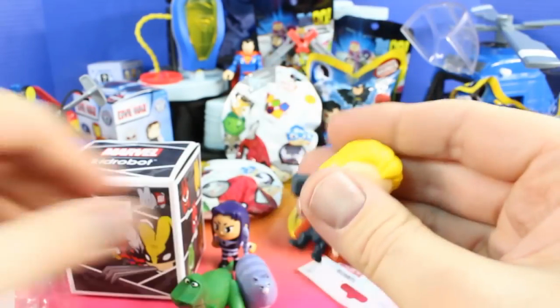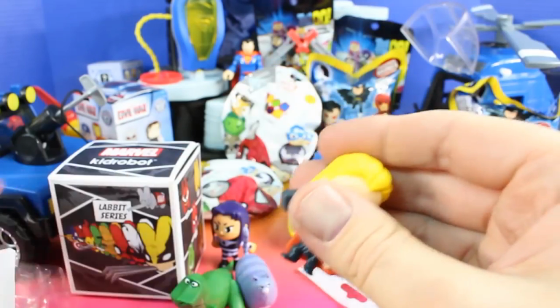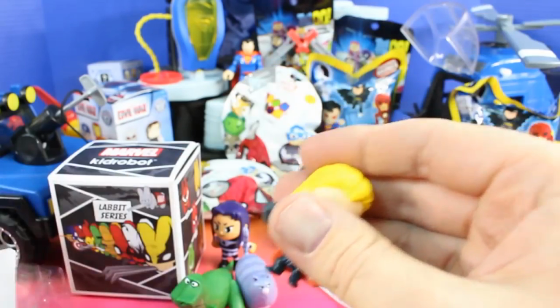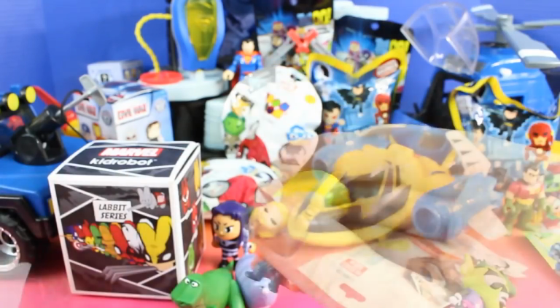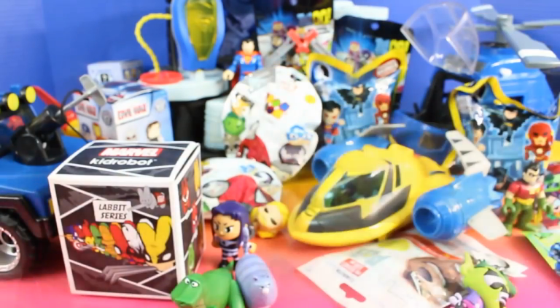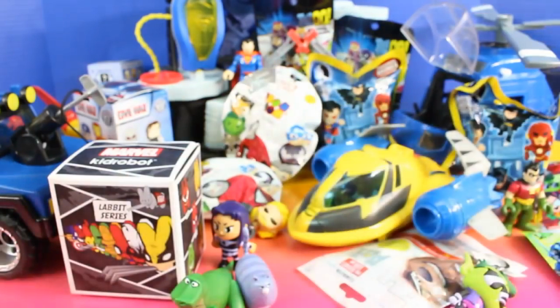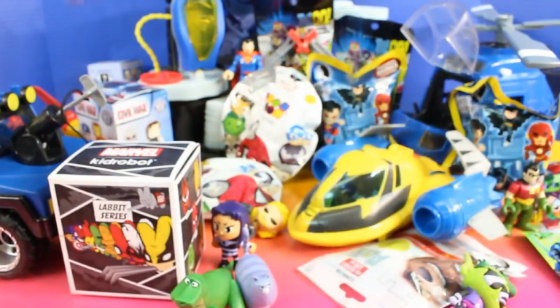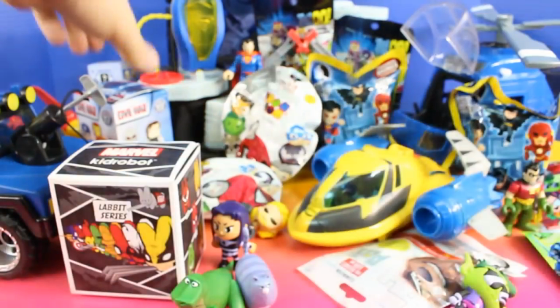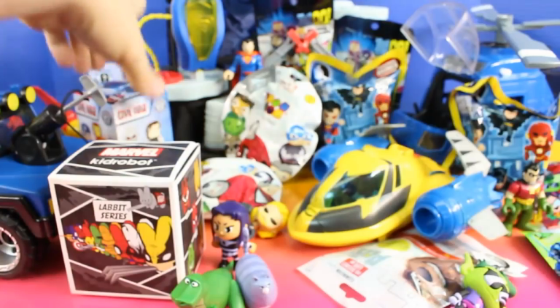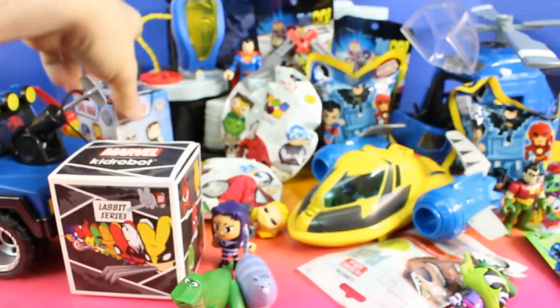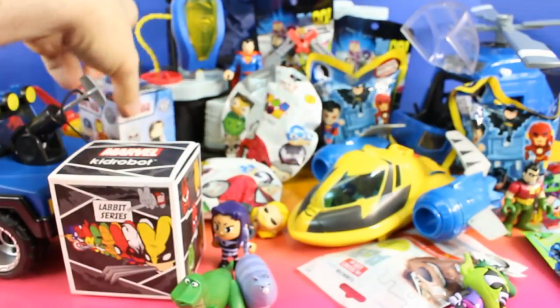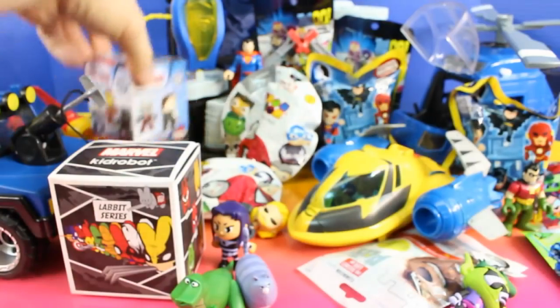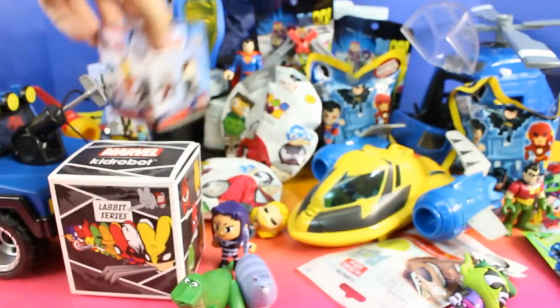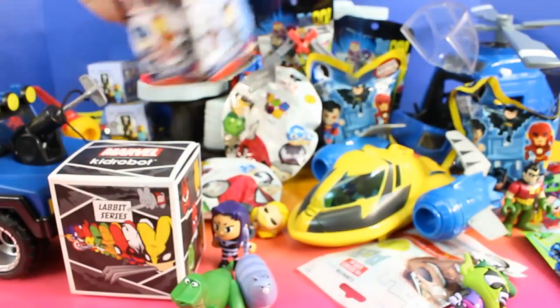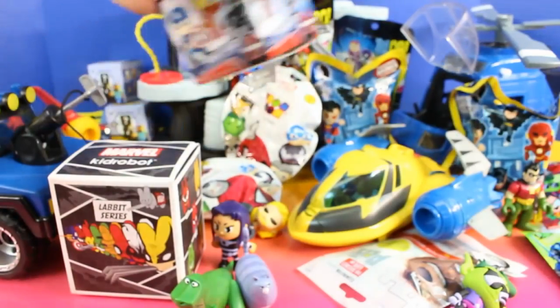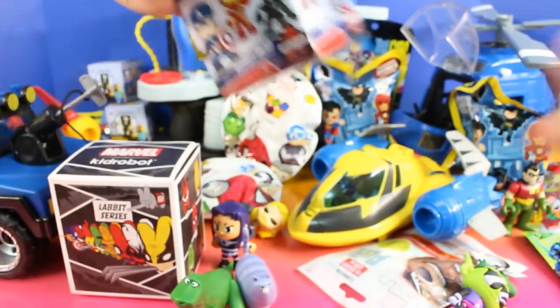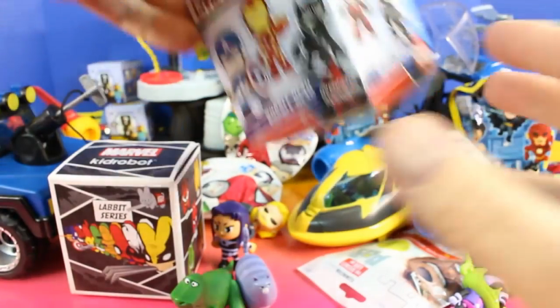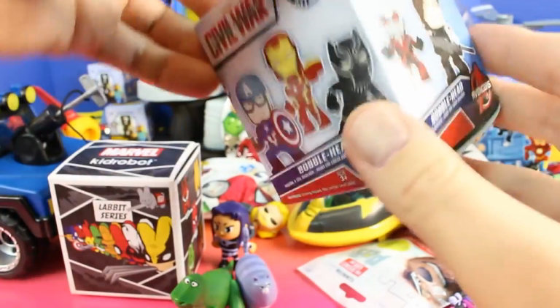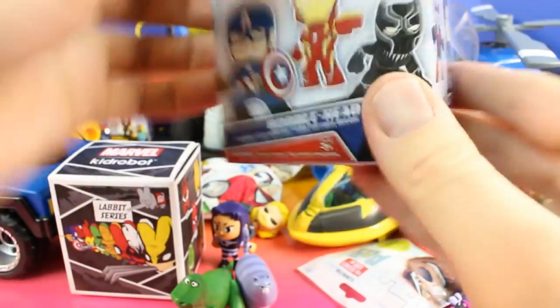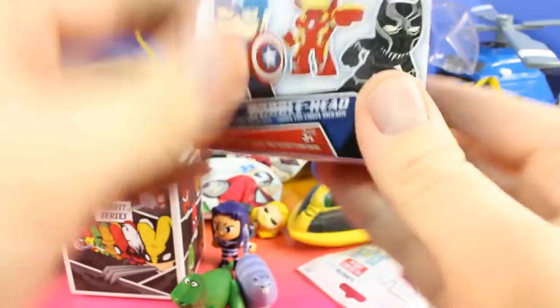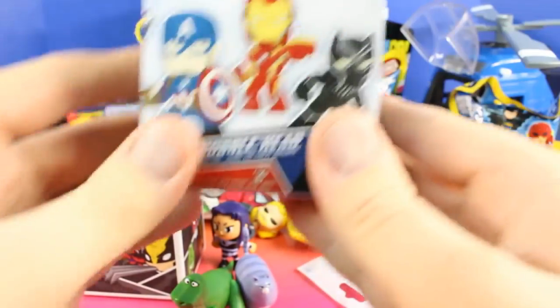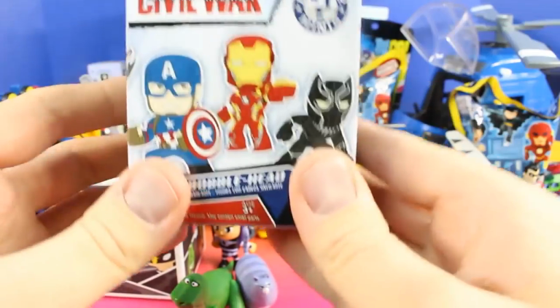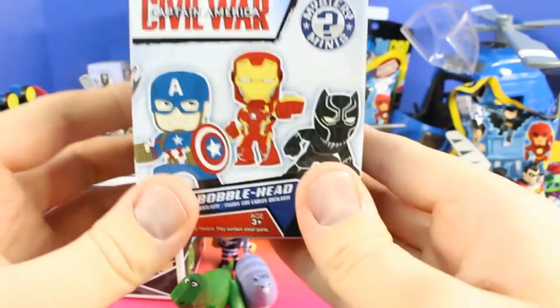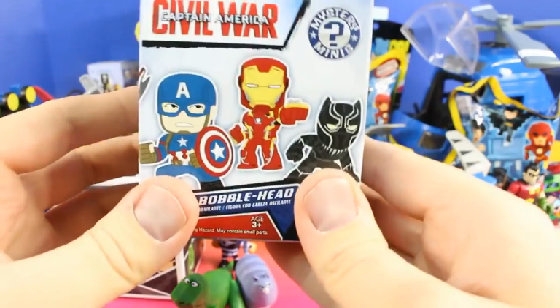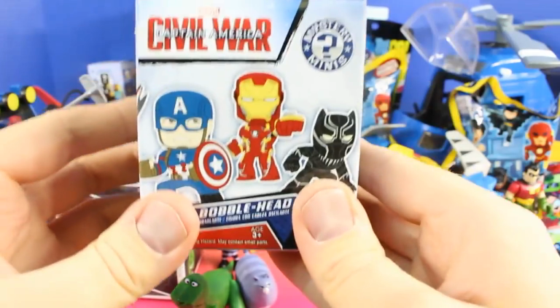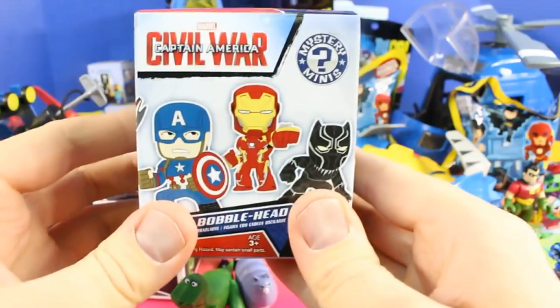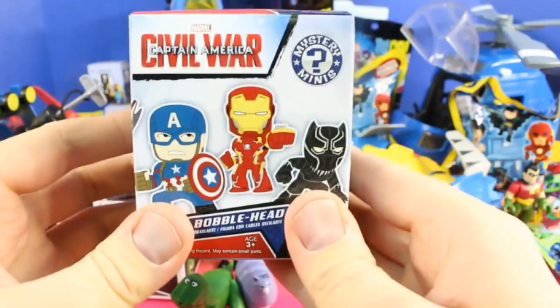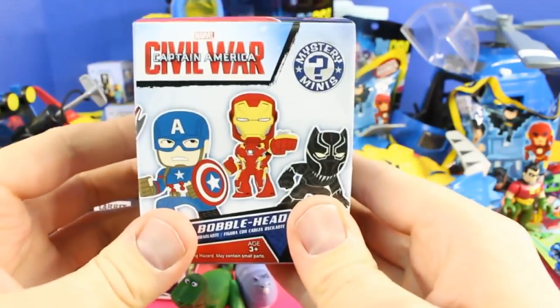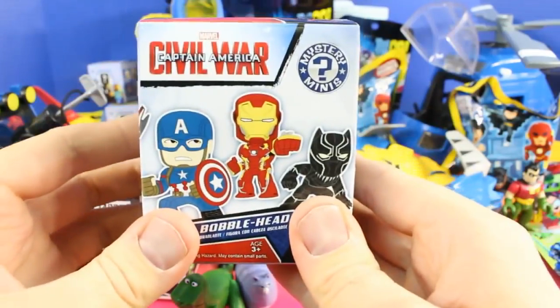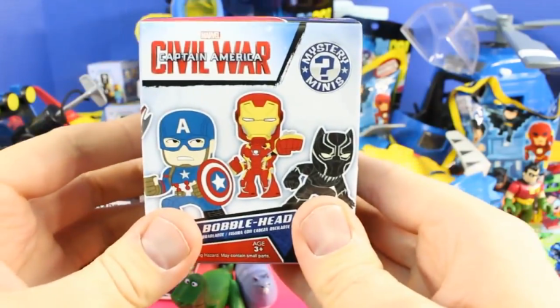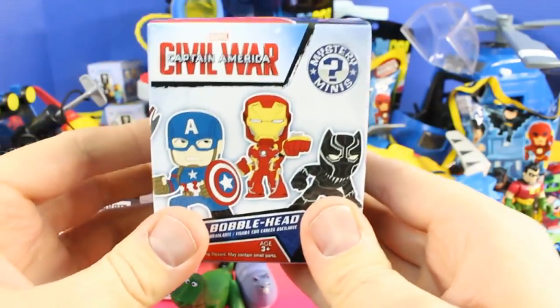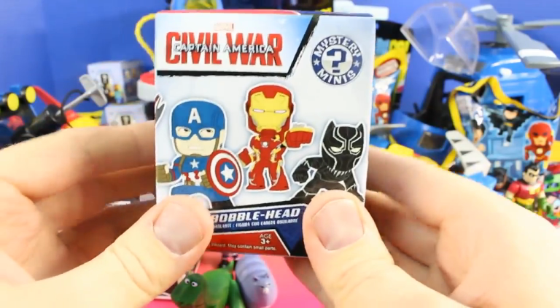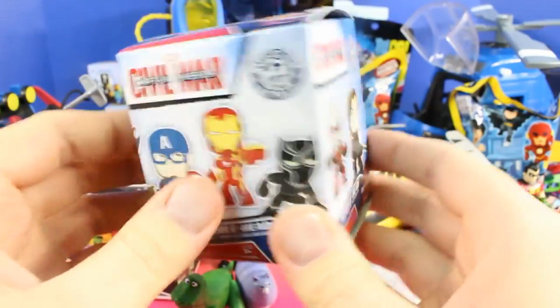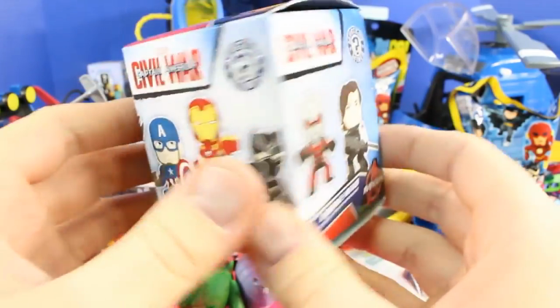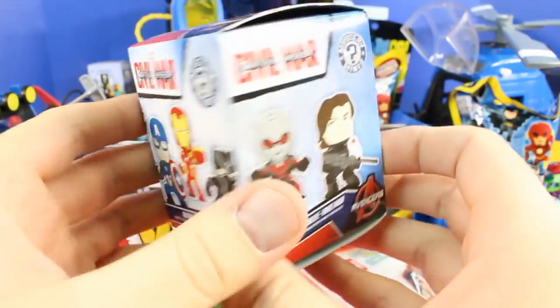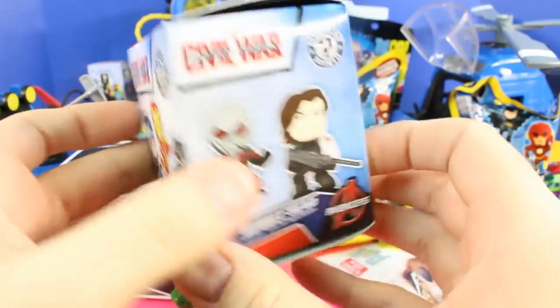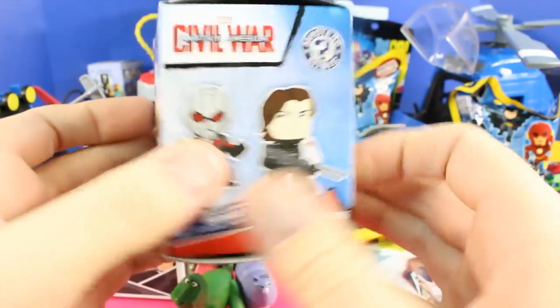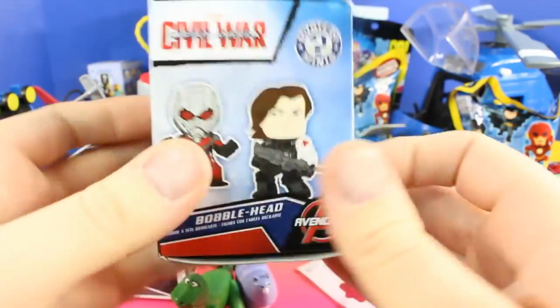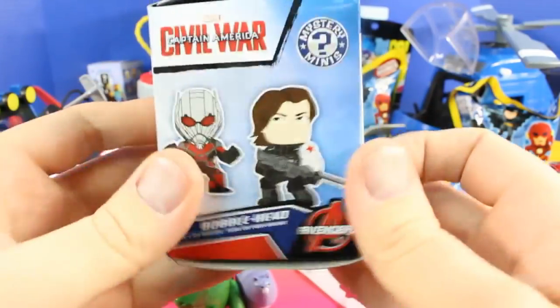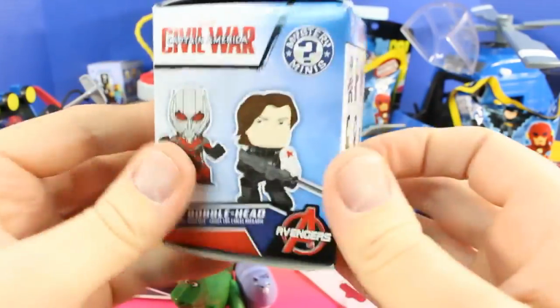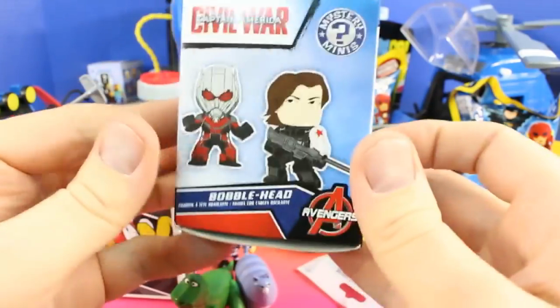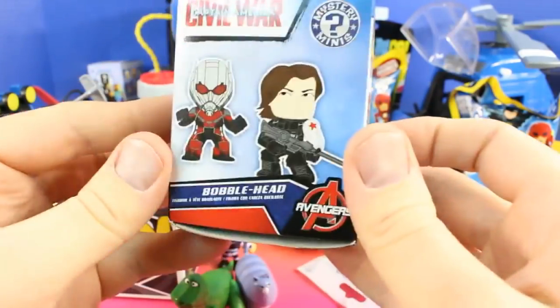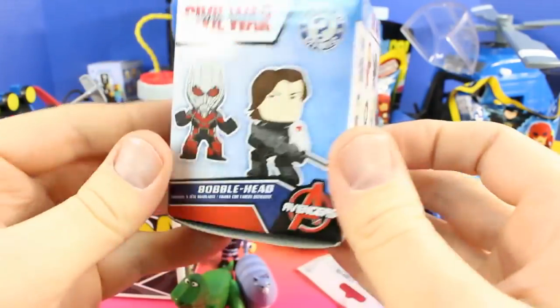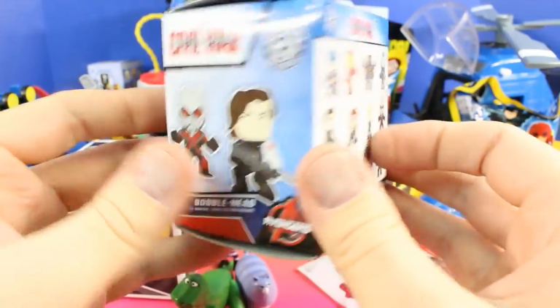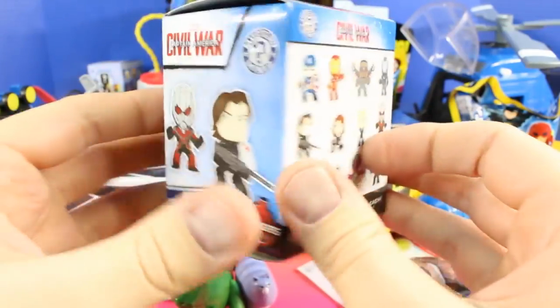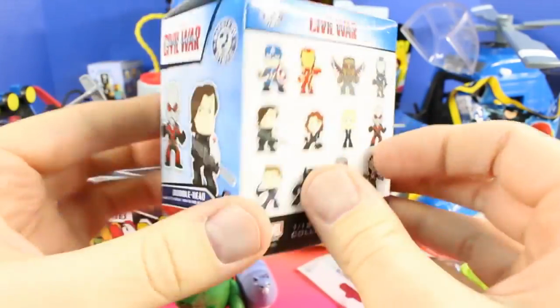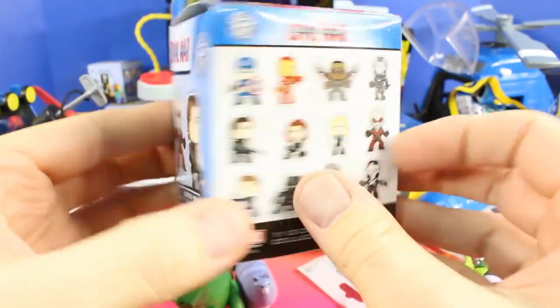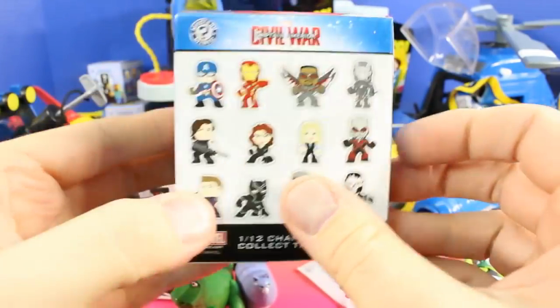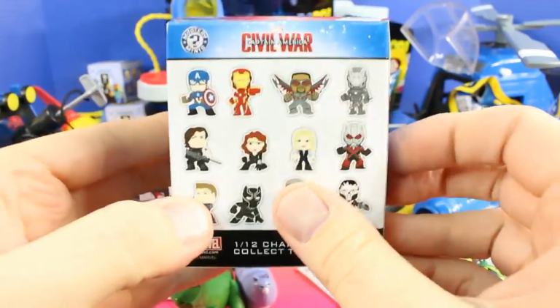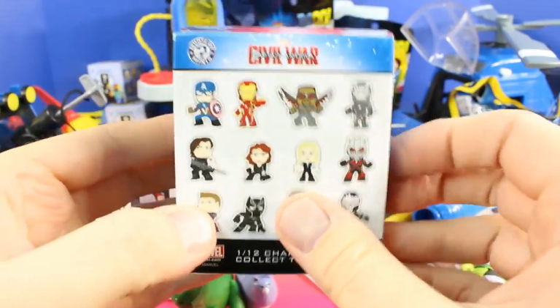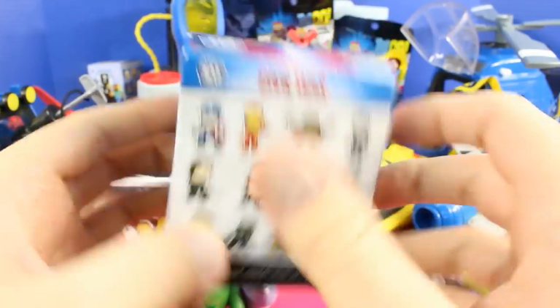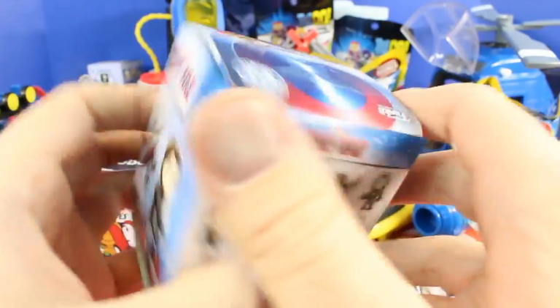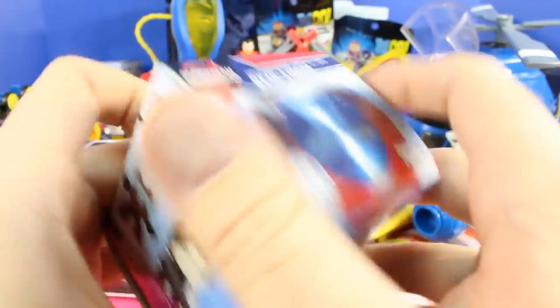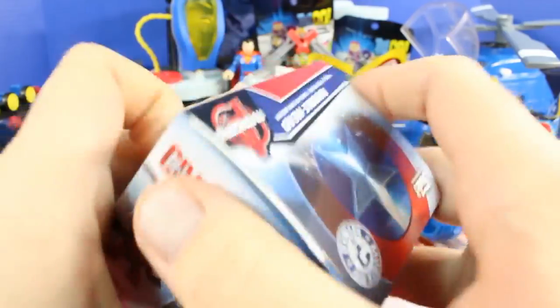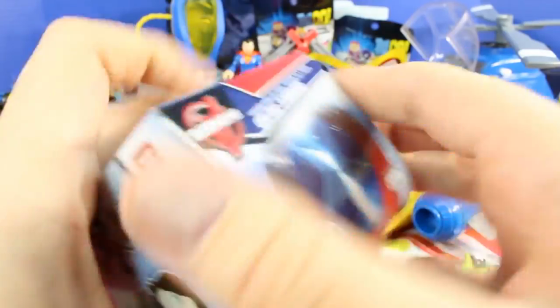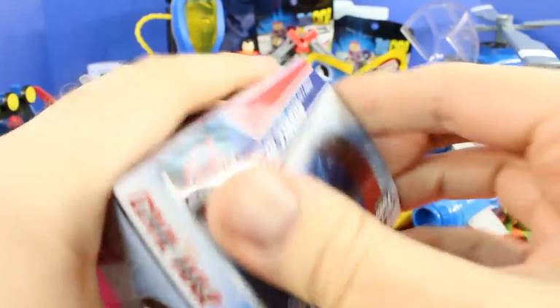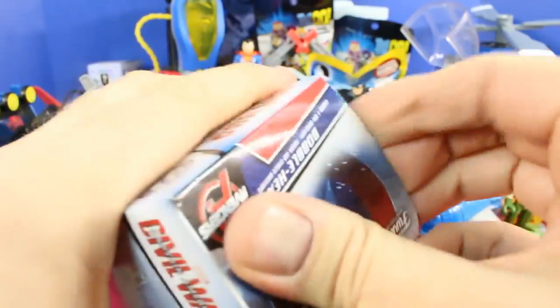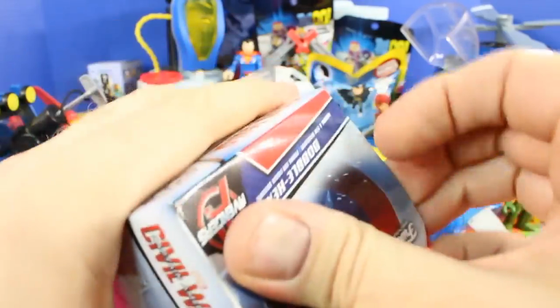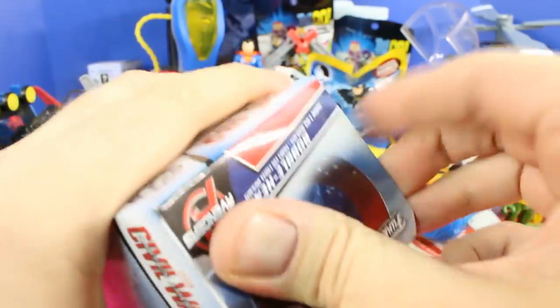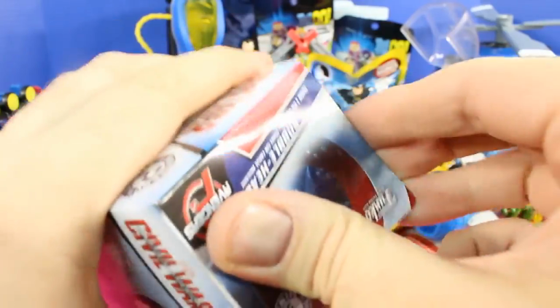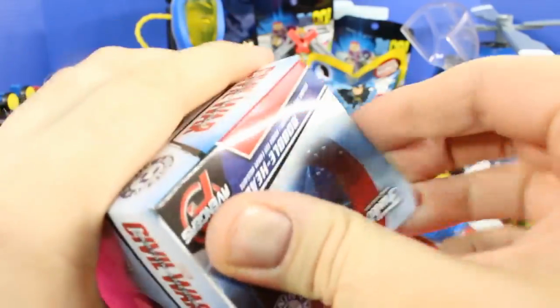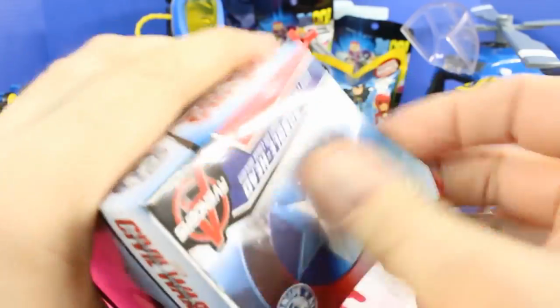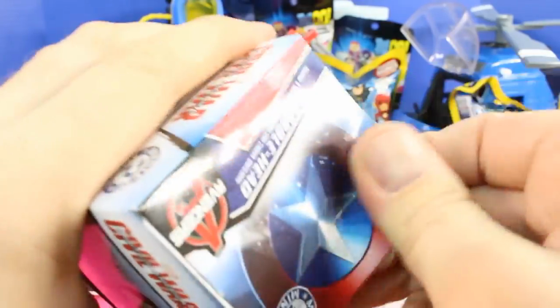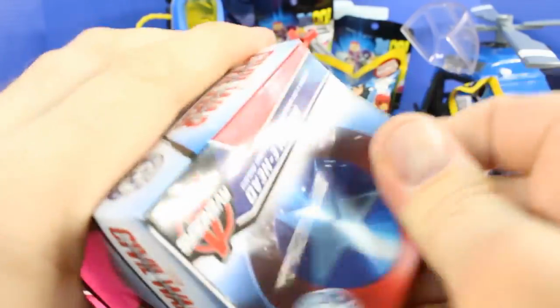Next let's open up this Captain America Civil War bobblehead — this is what Captain America brought.